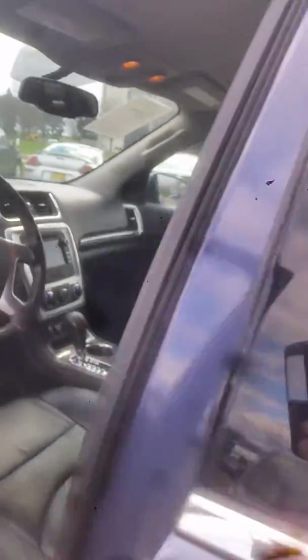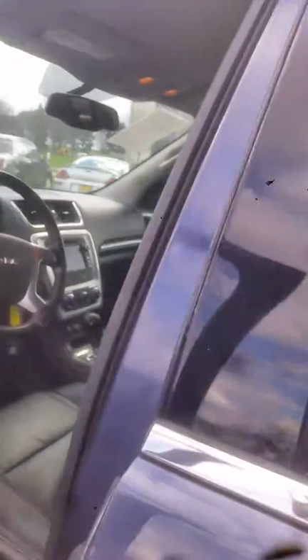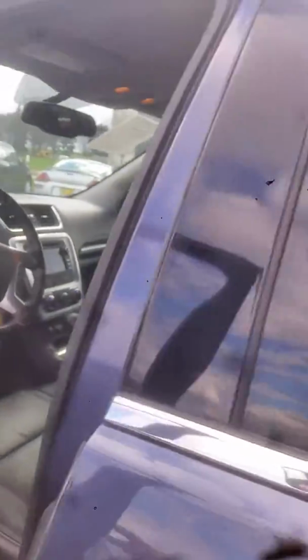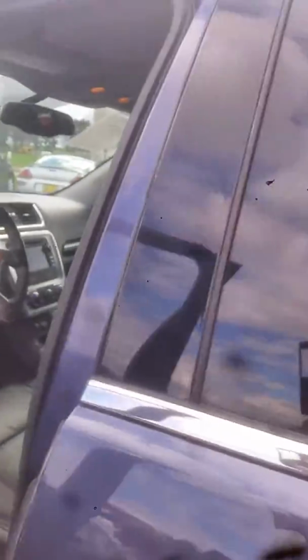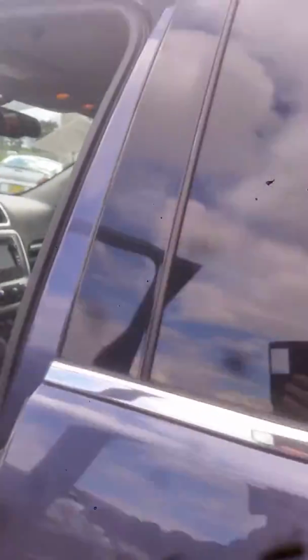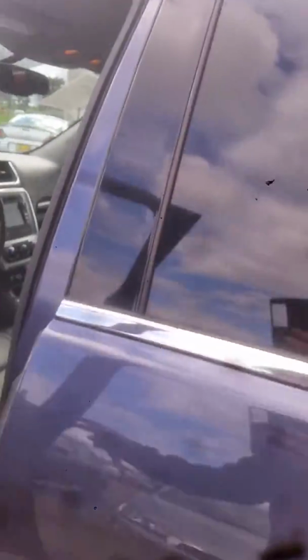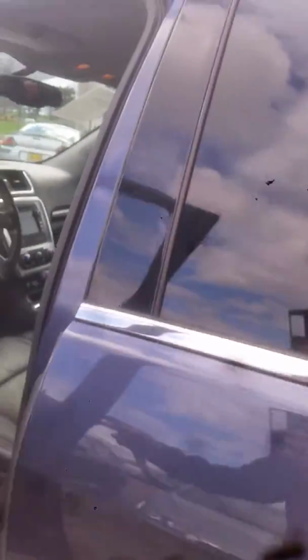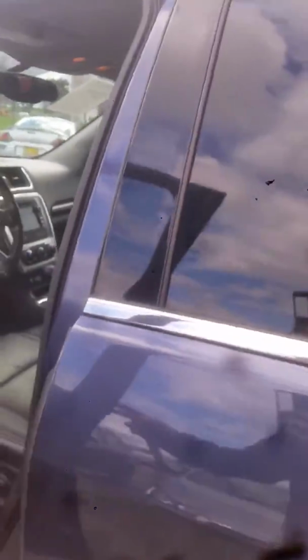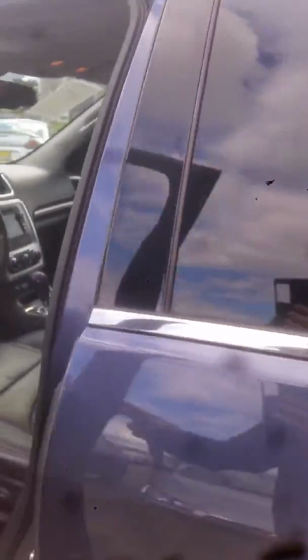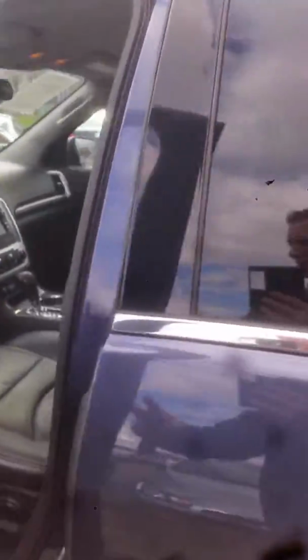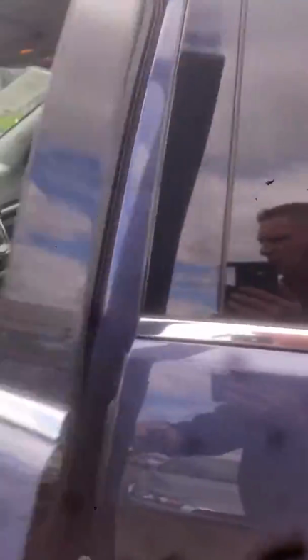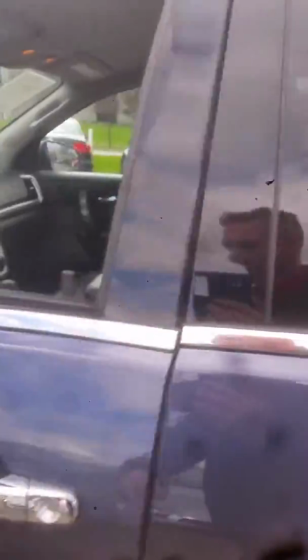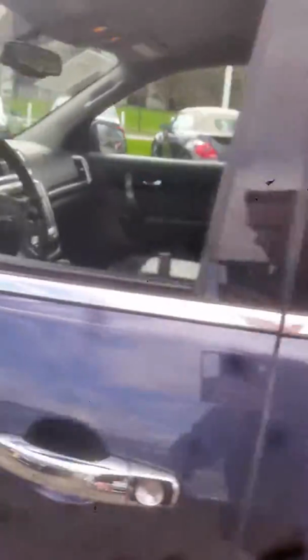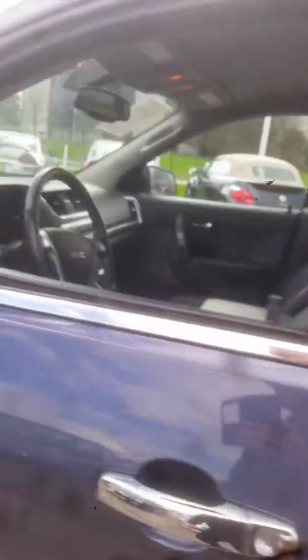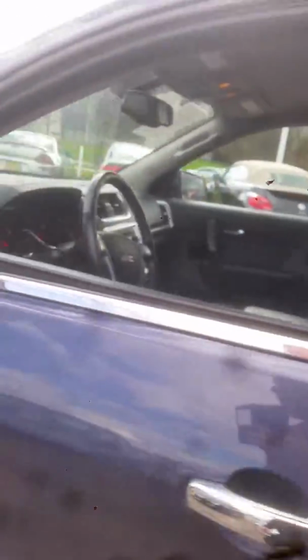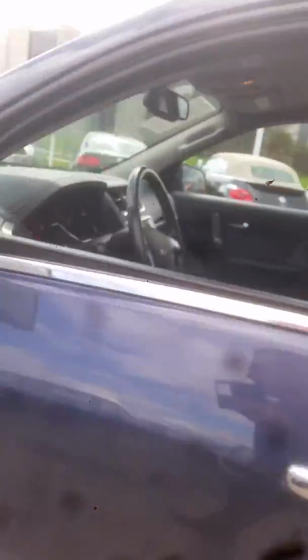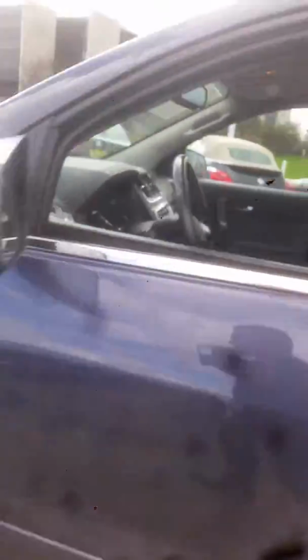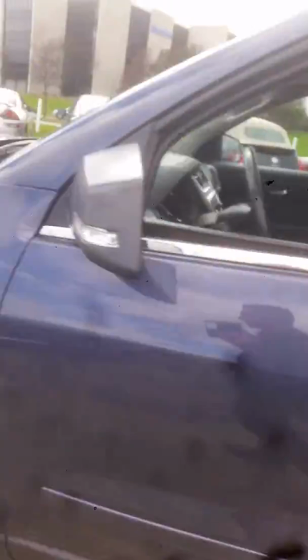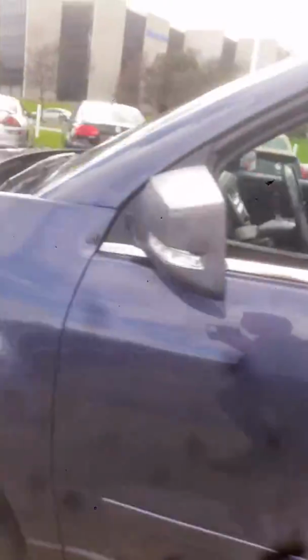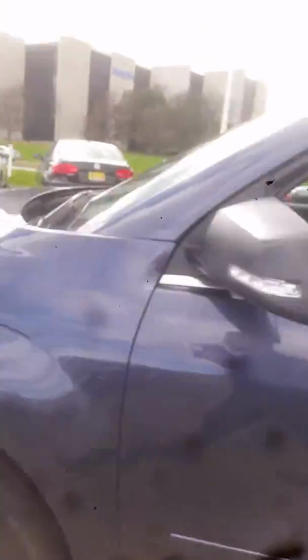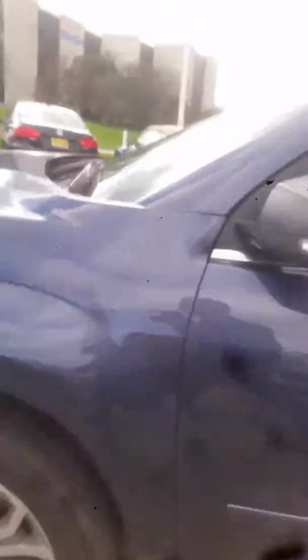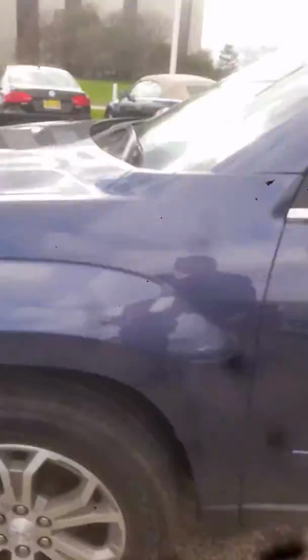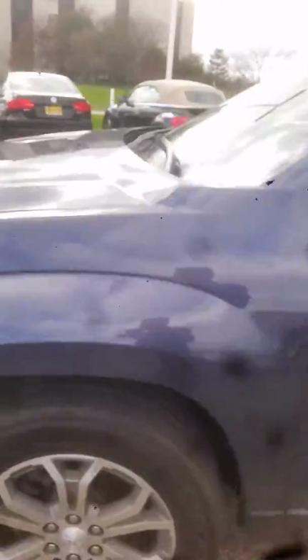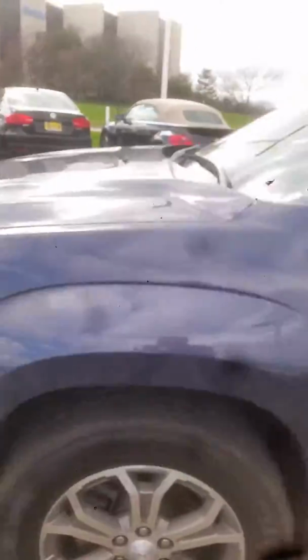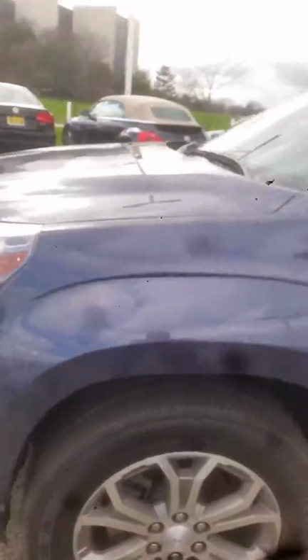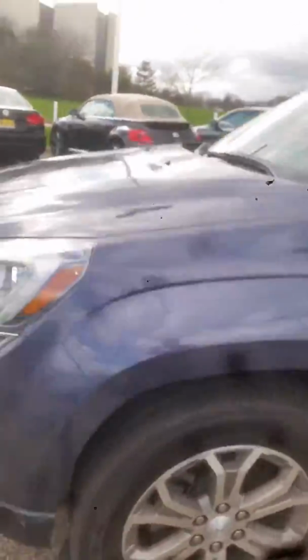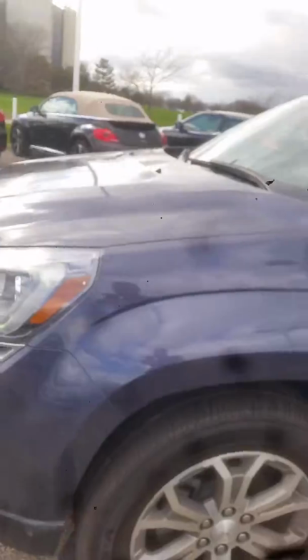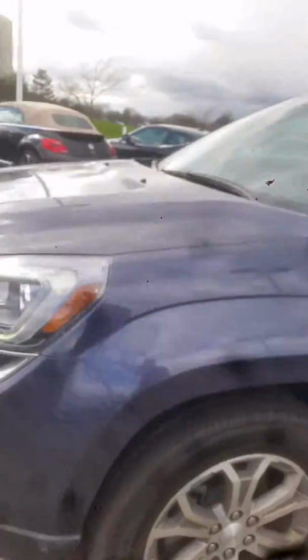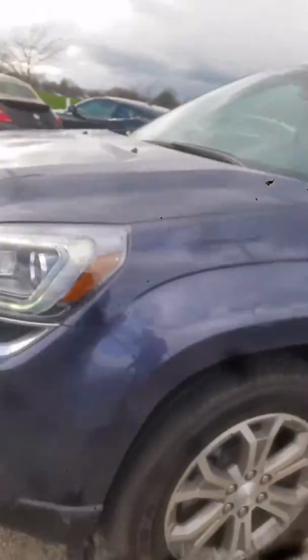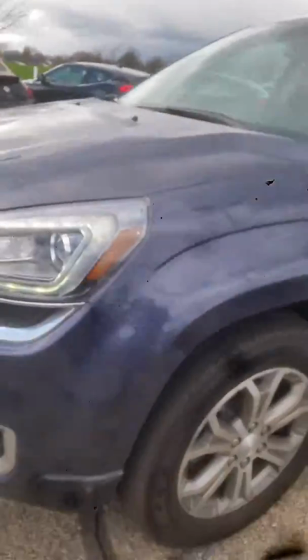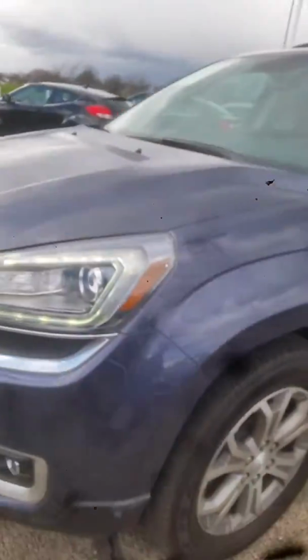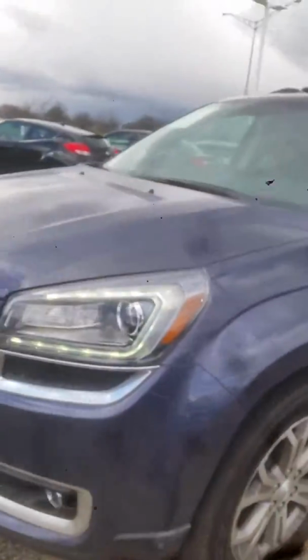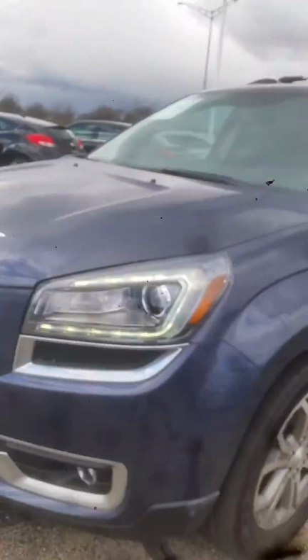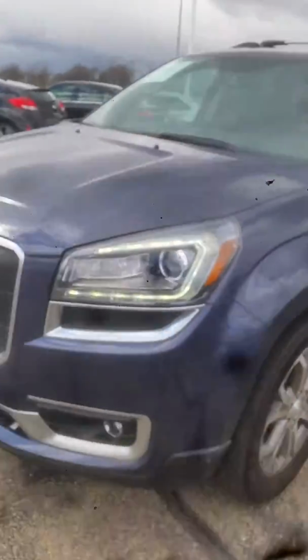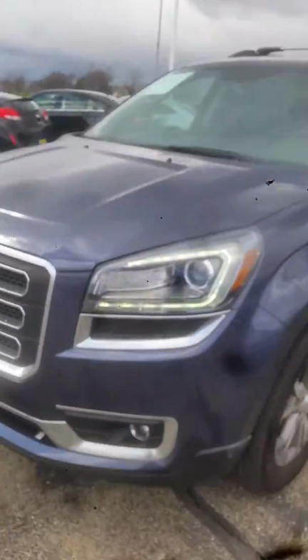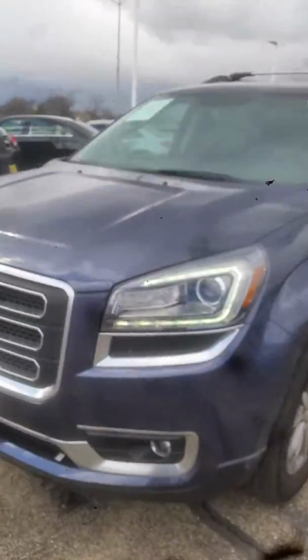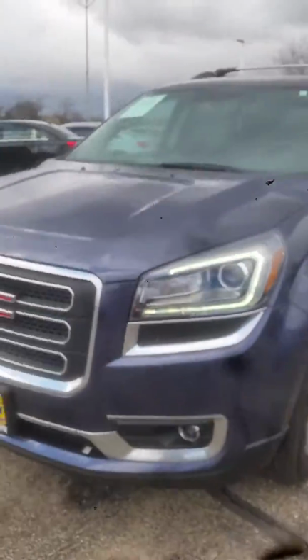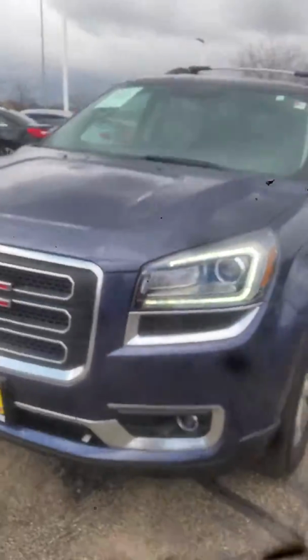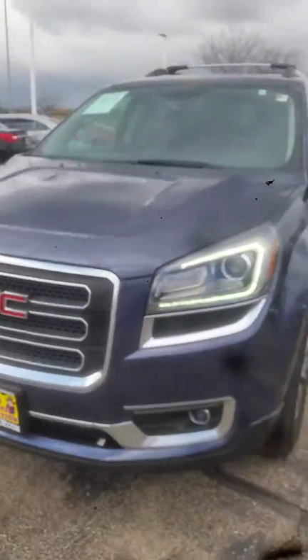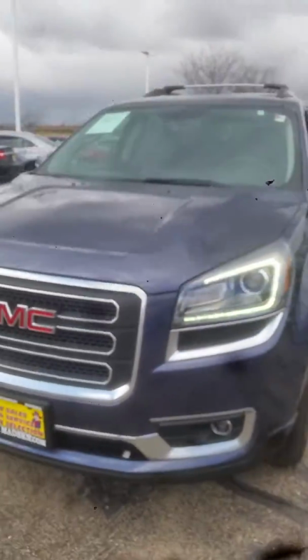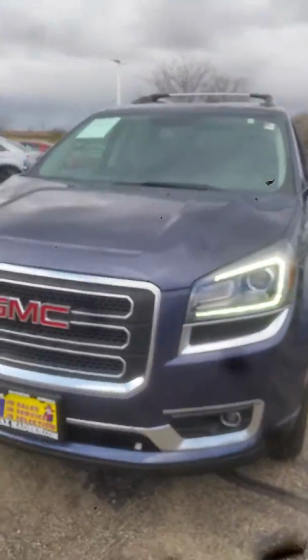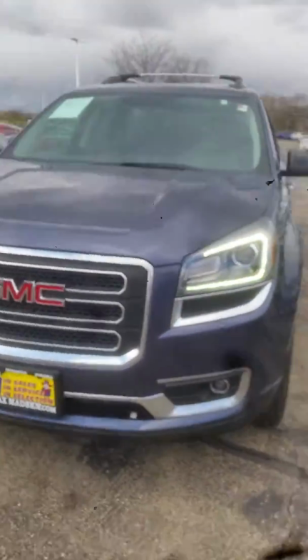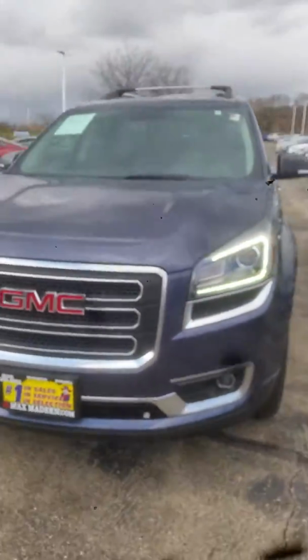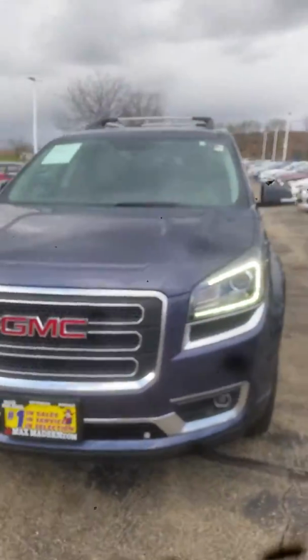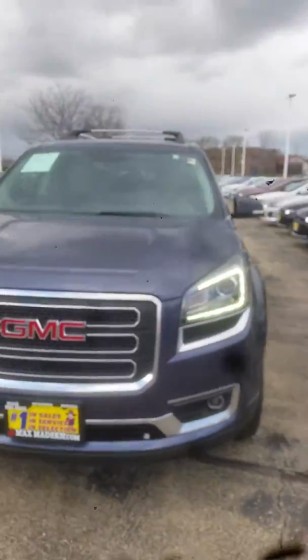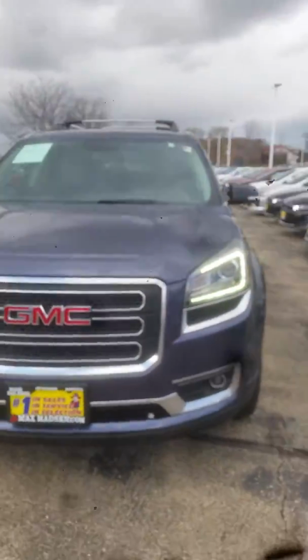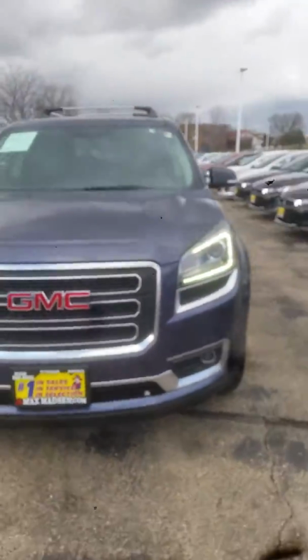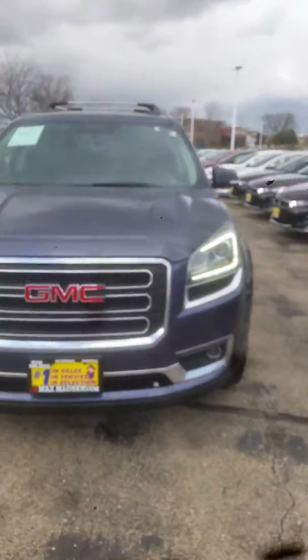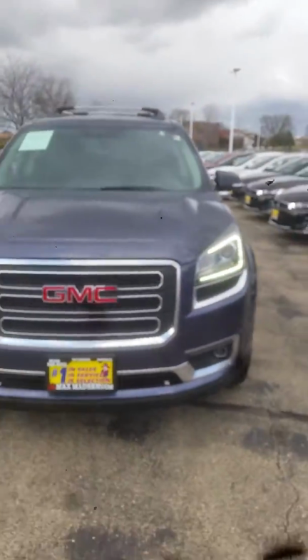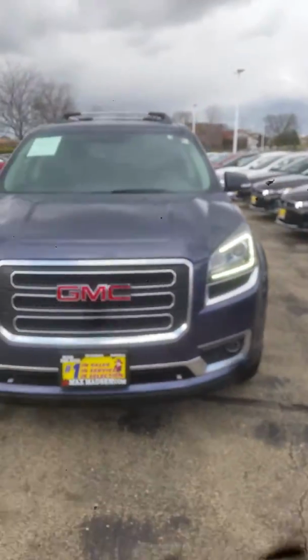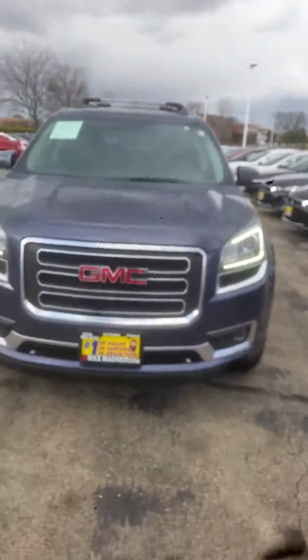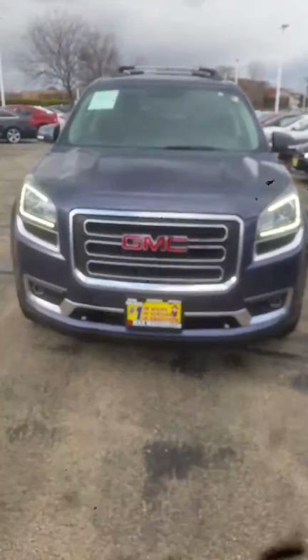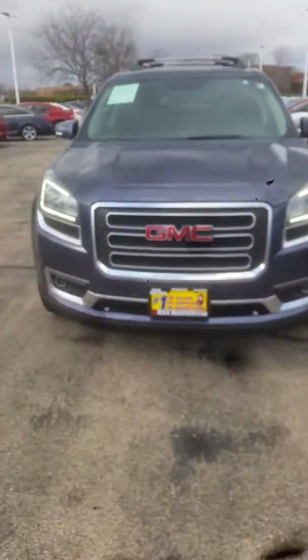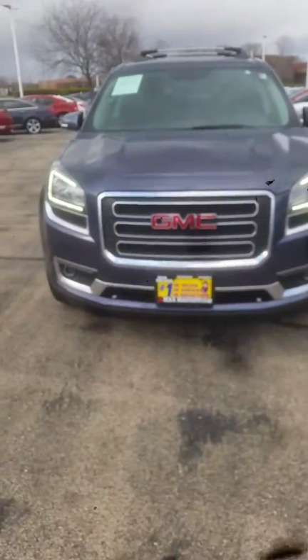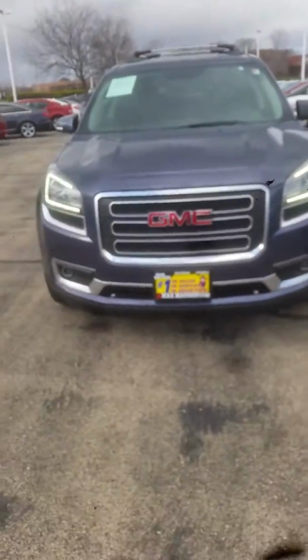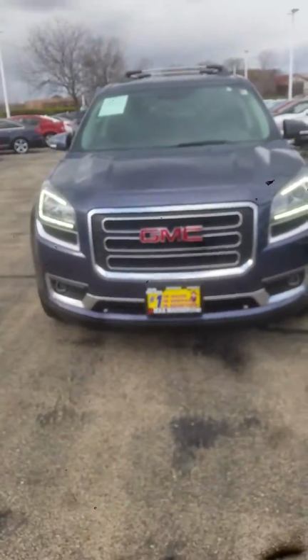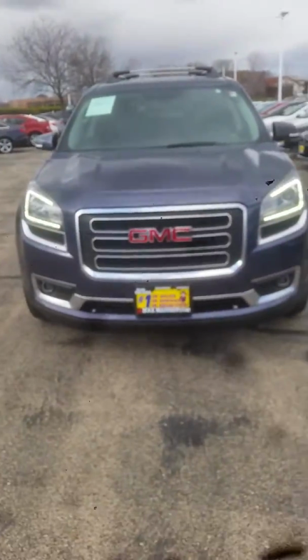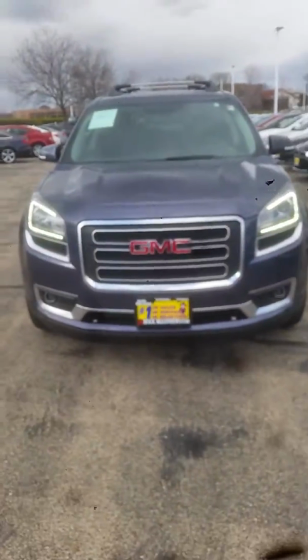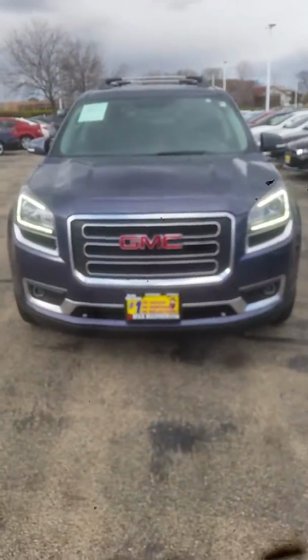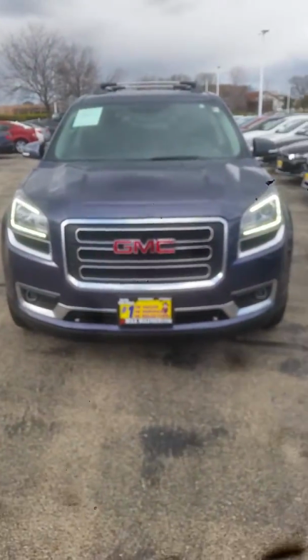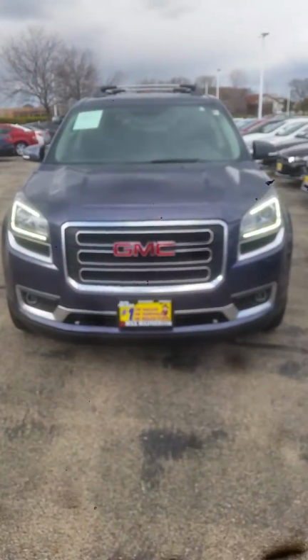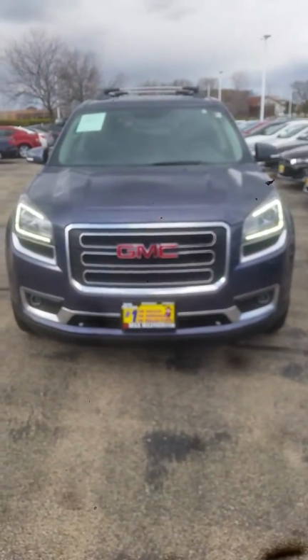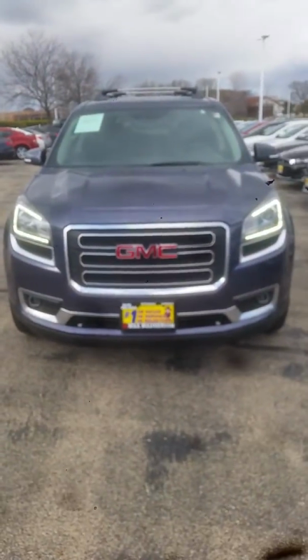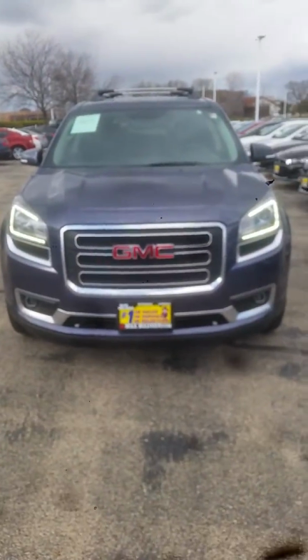Again, this is Jimmy with Max Madsen's Aurora Mitsubishi, and this is our 2013 GMC Acadia.